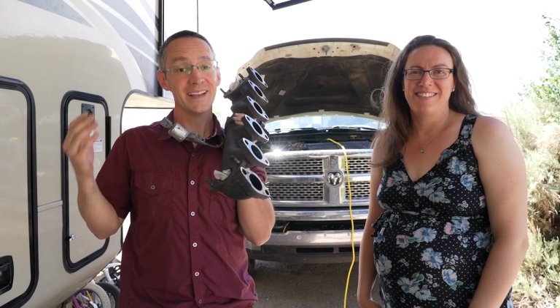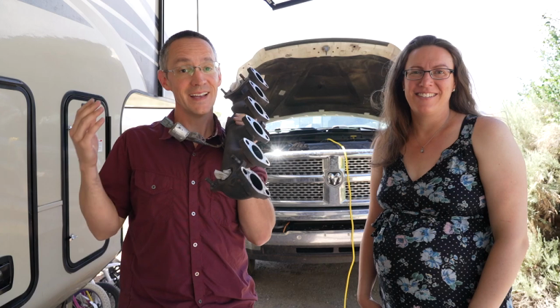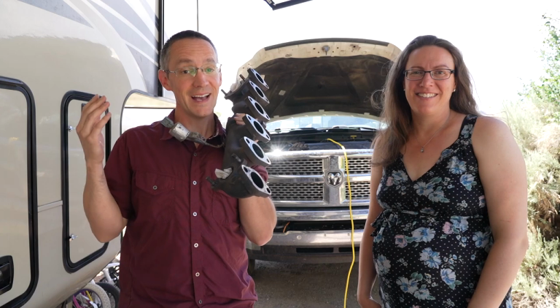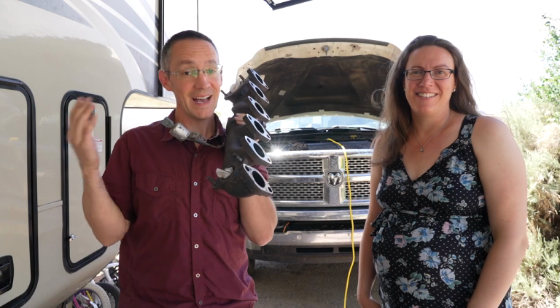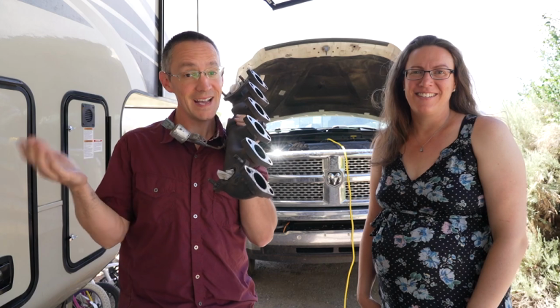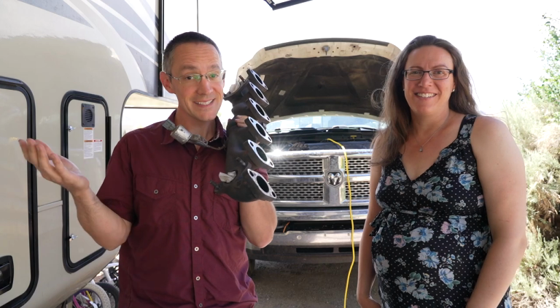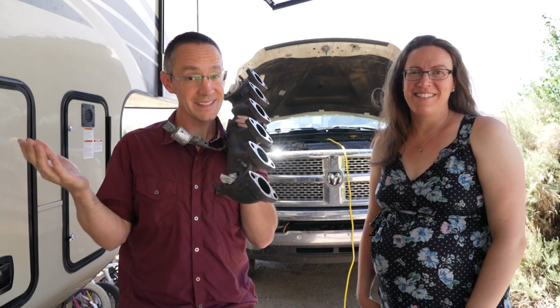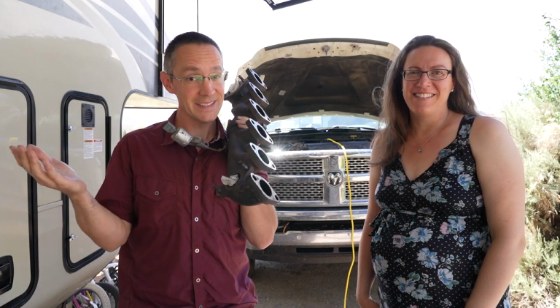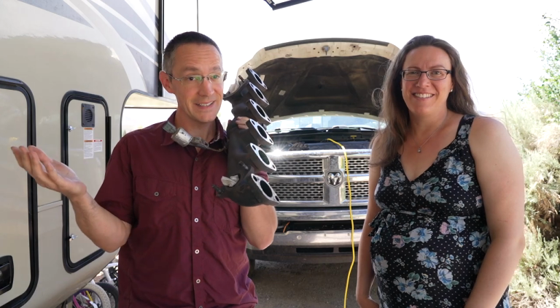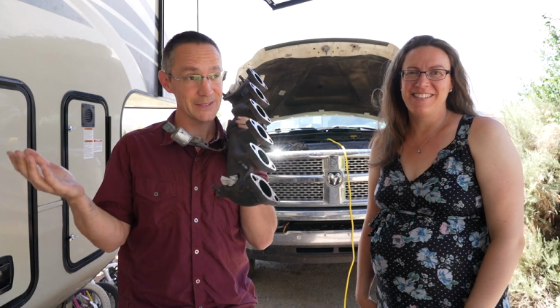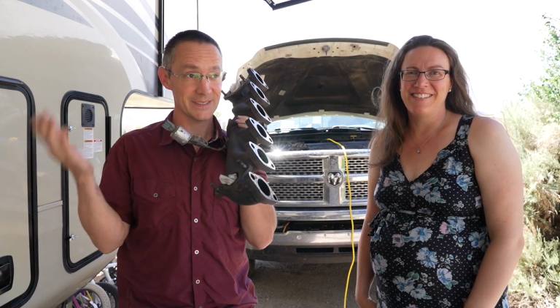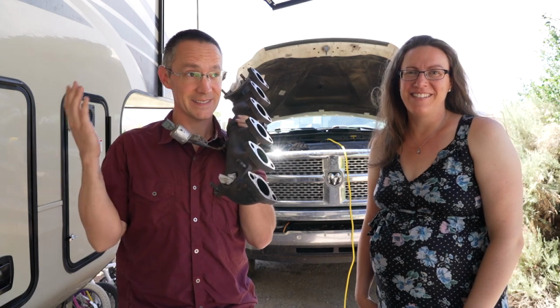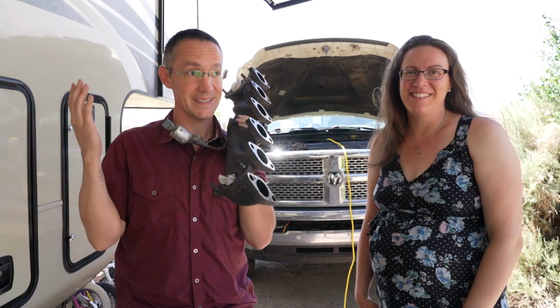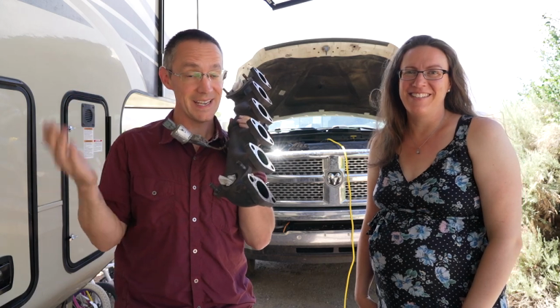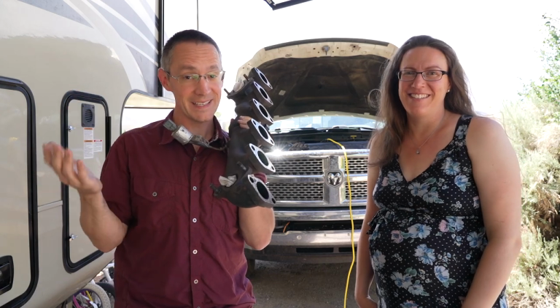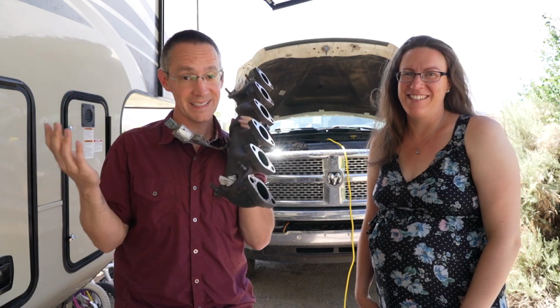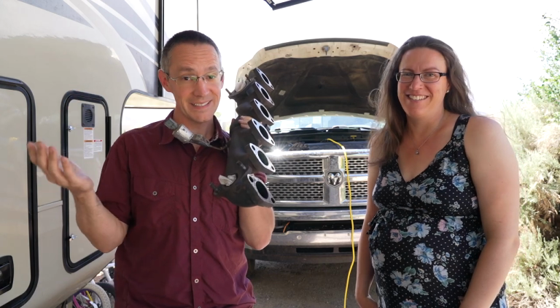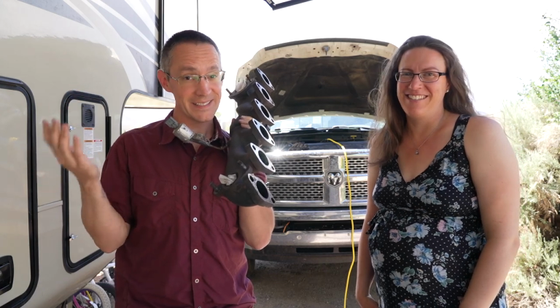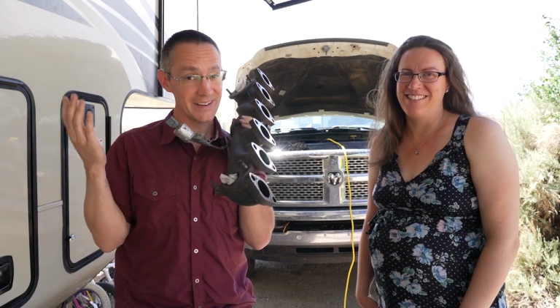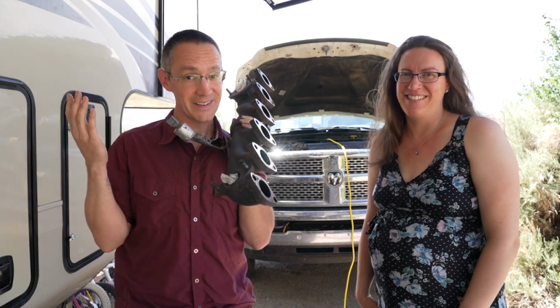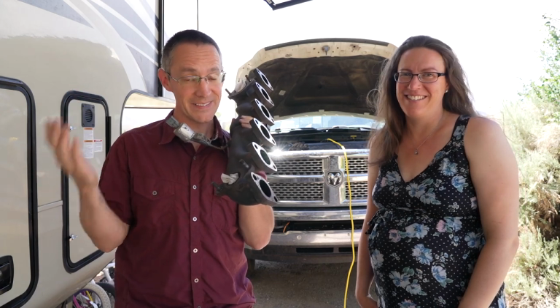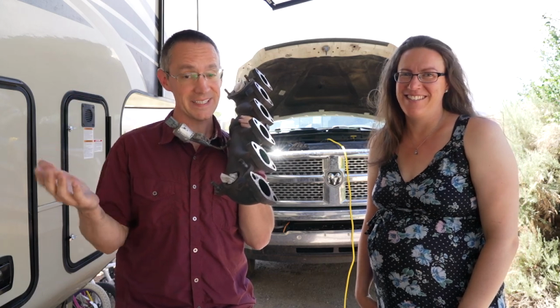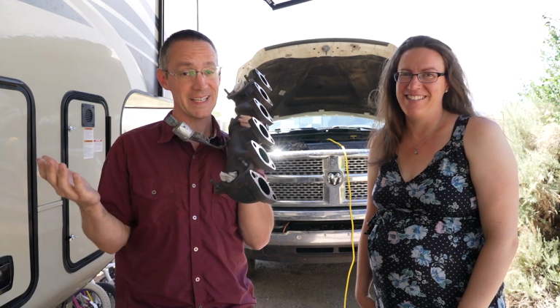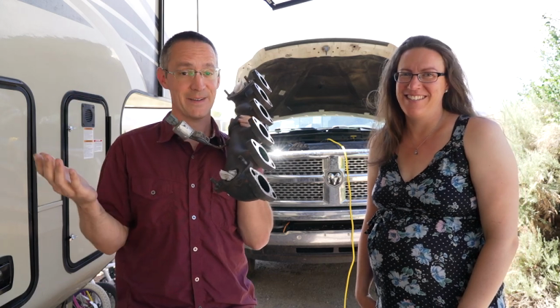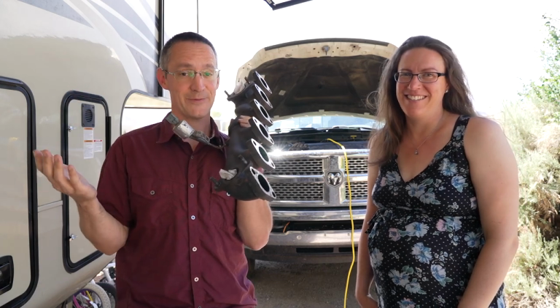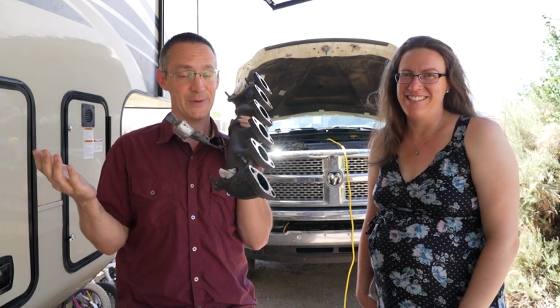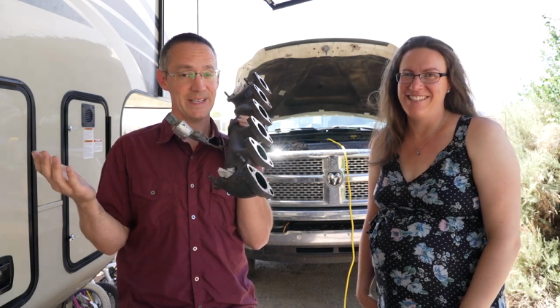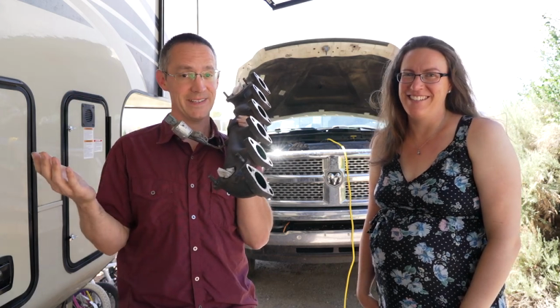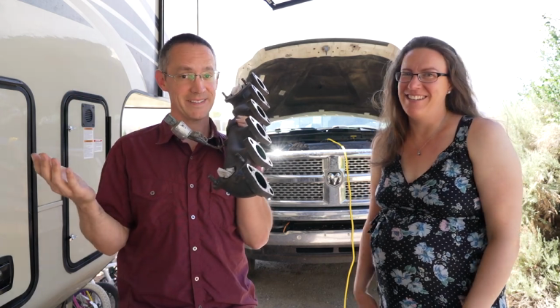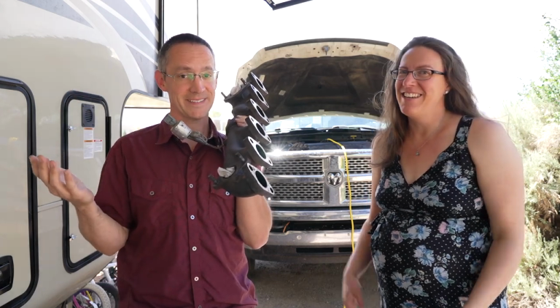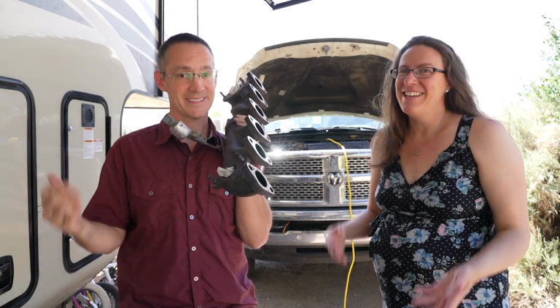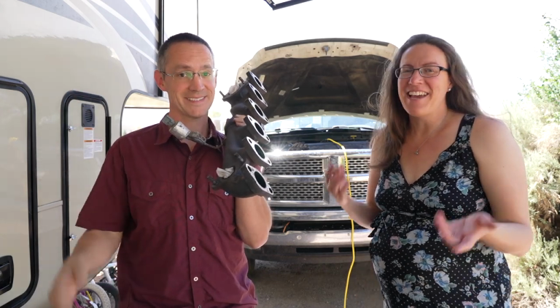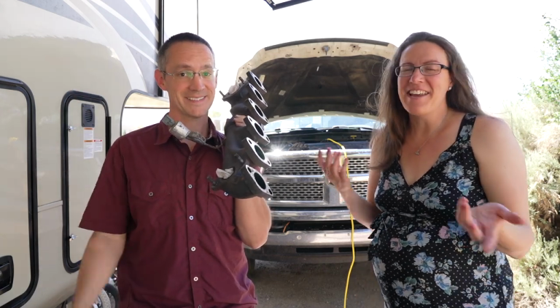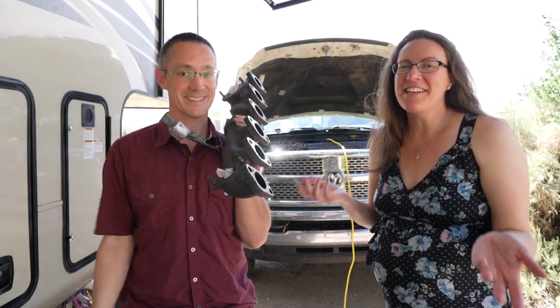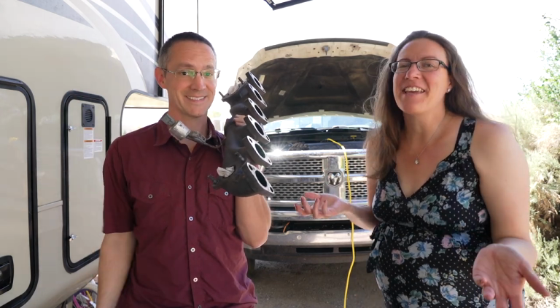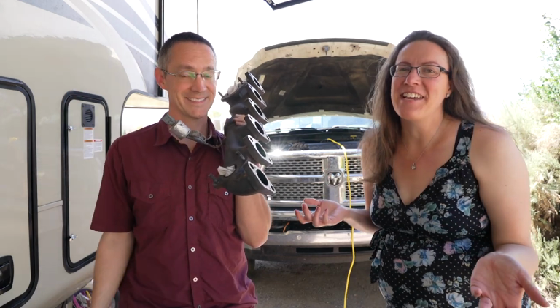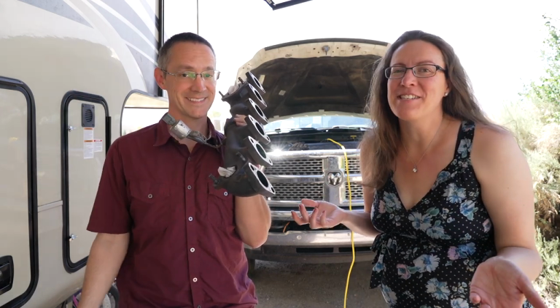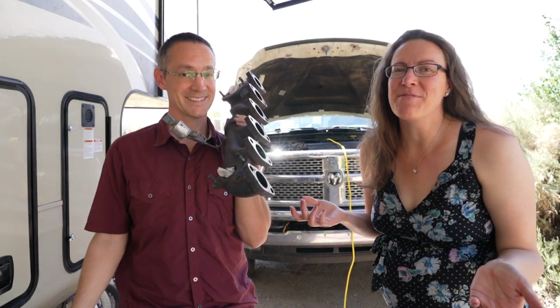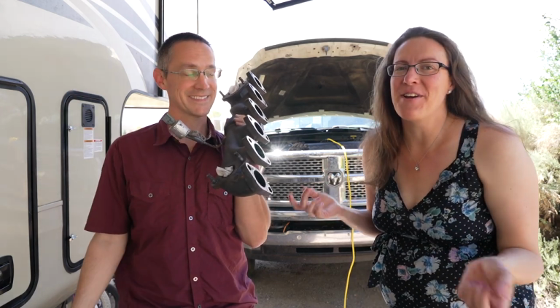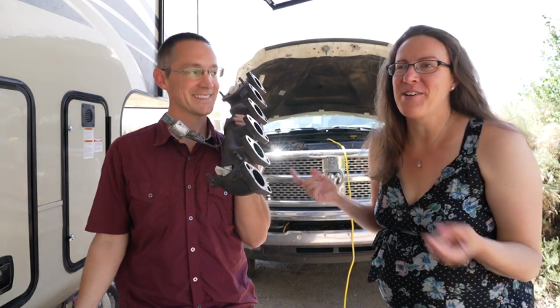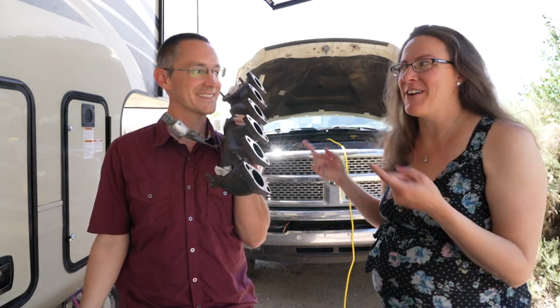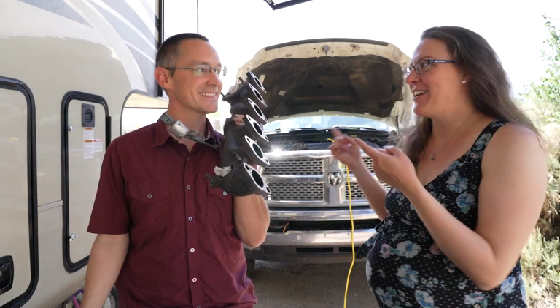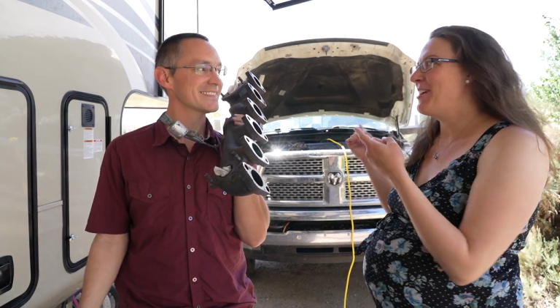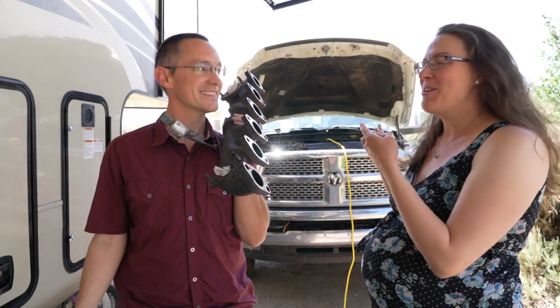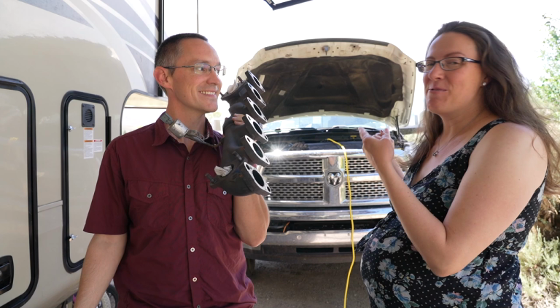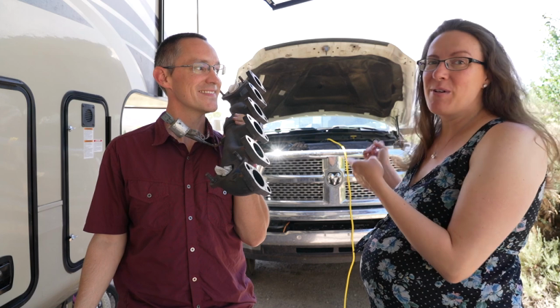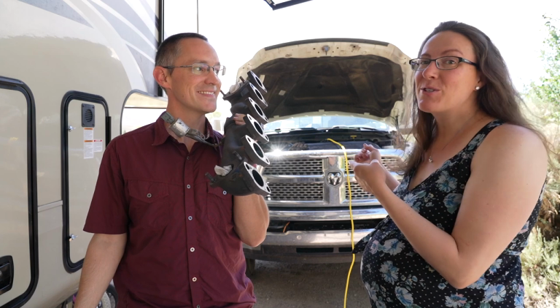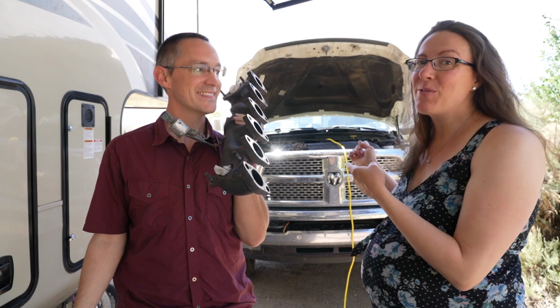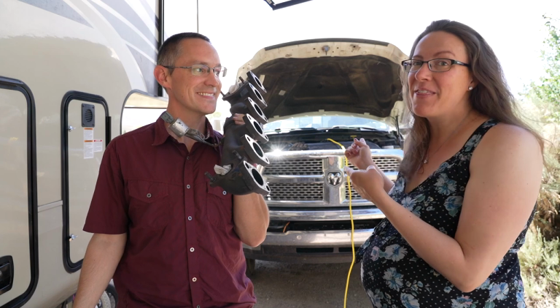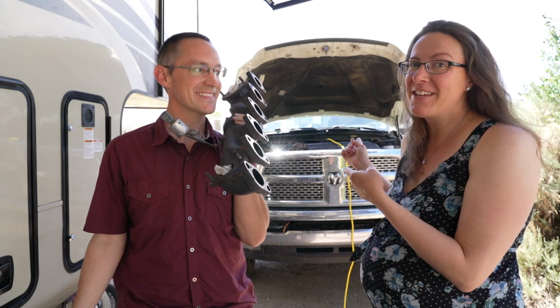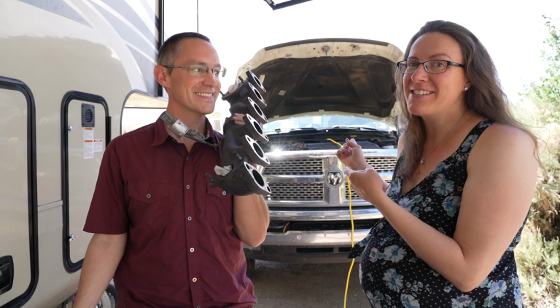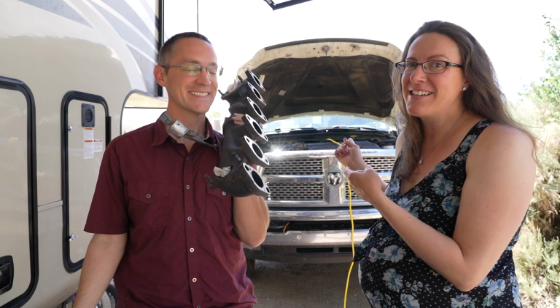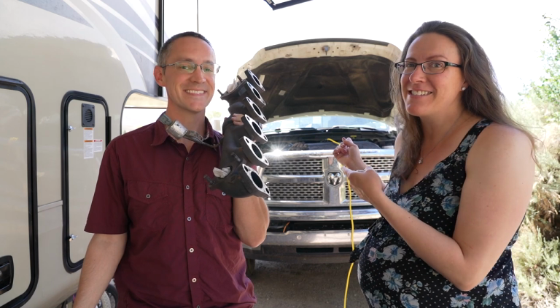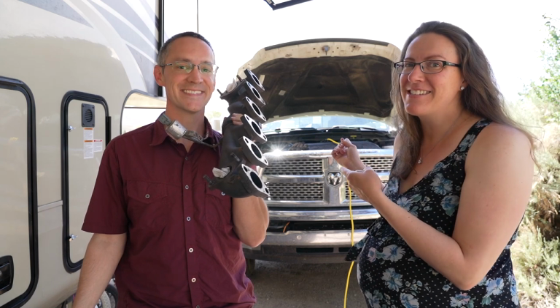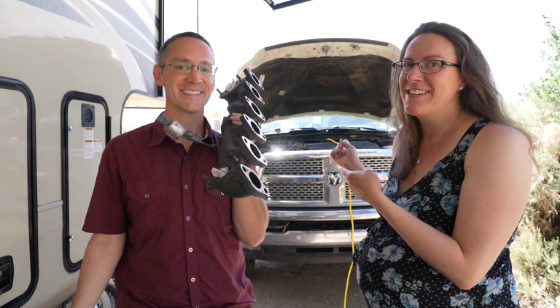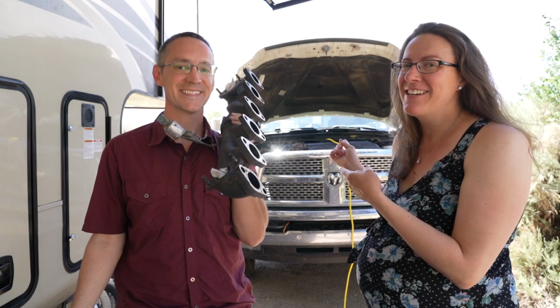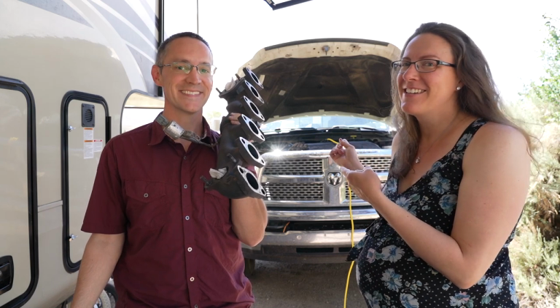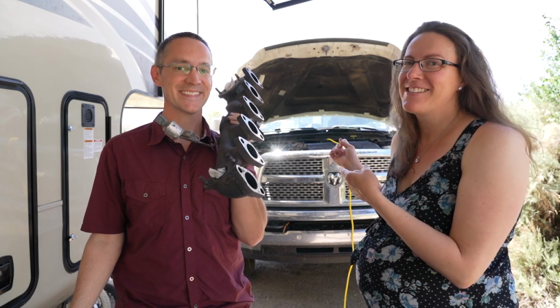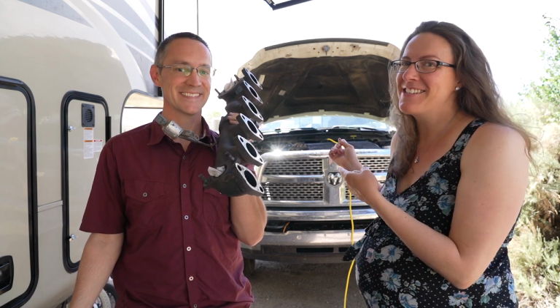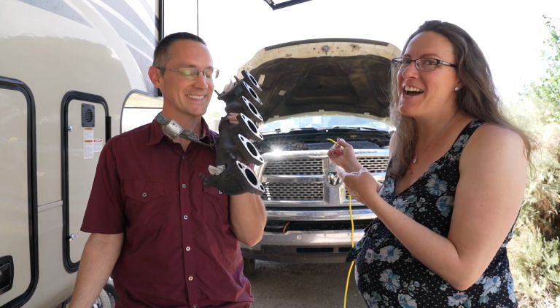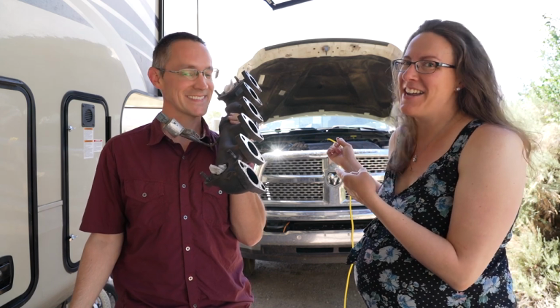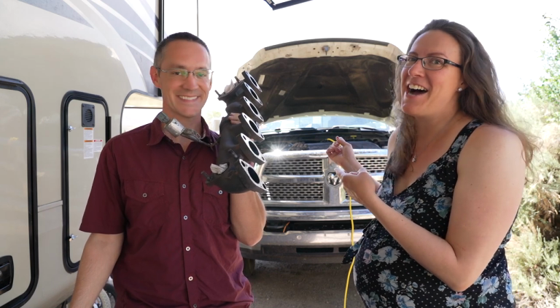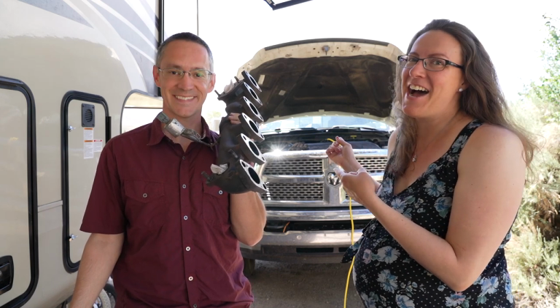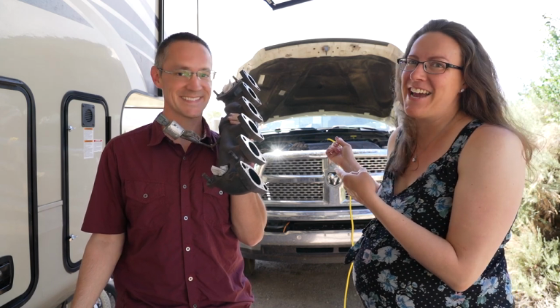Highs and lows, that is RV life for you. And in case you're wondering which one this is, it's not a high.